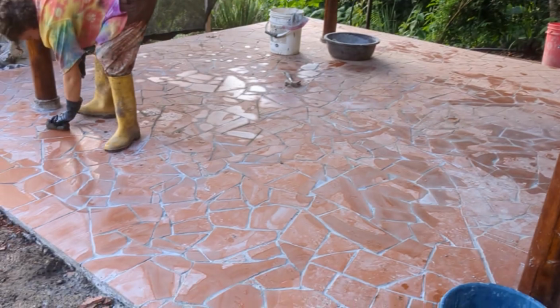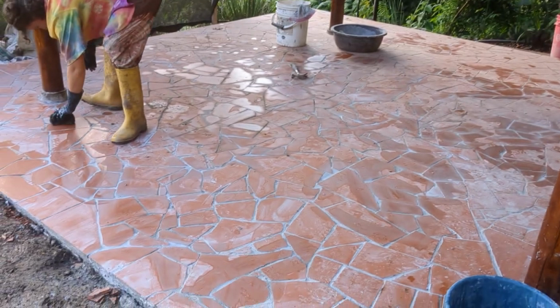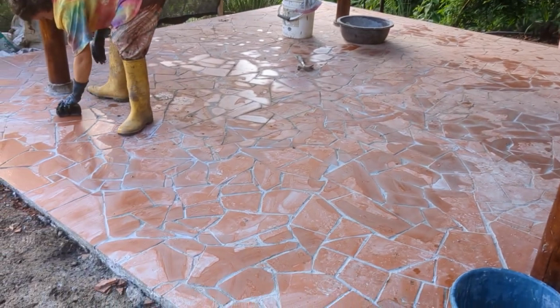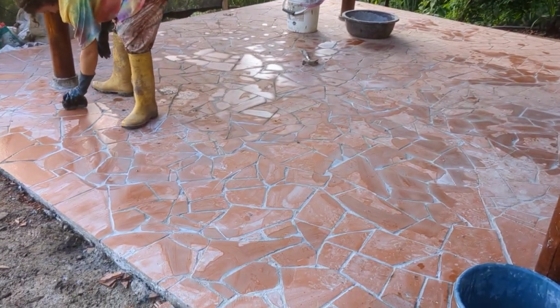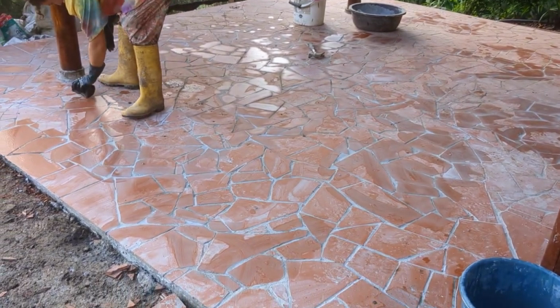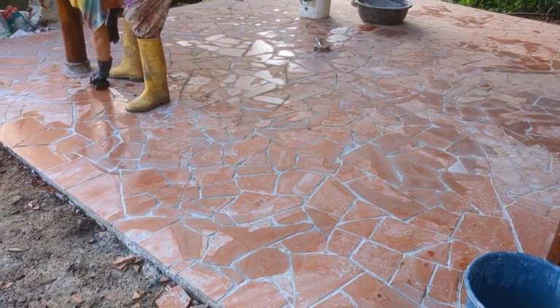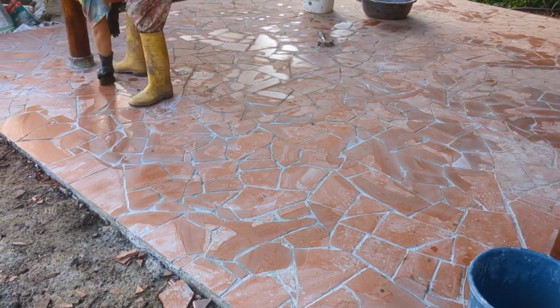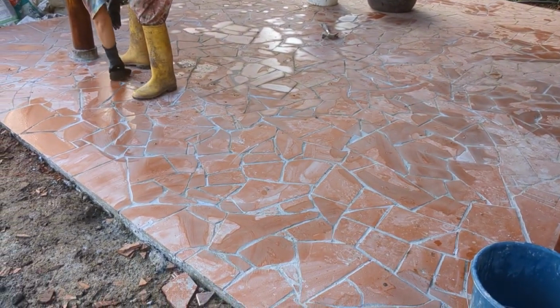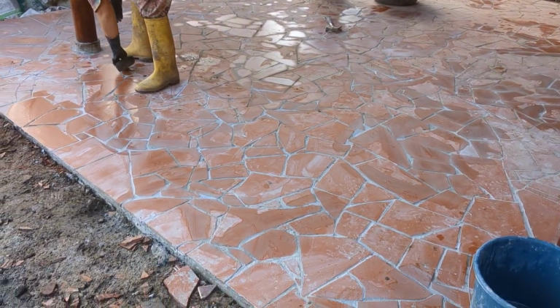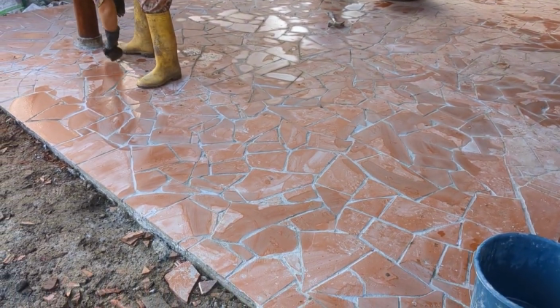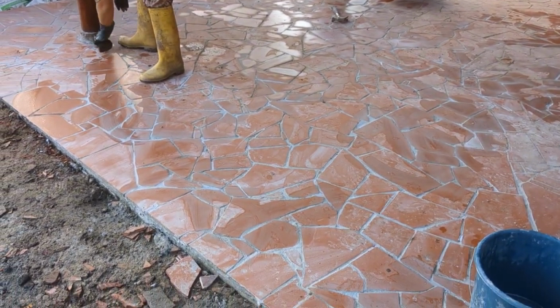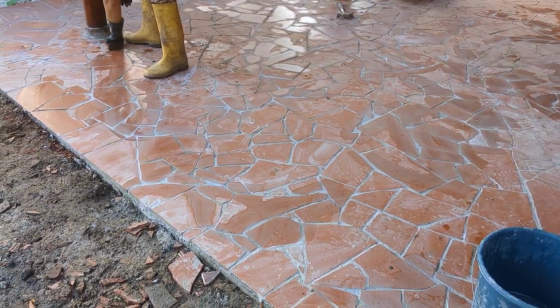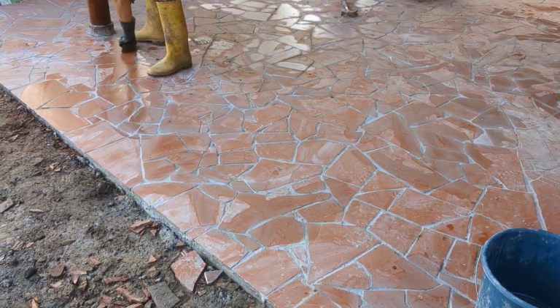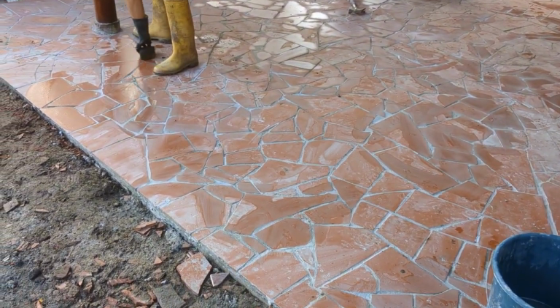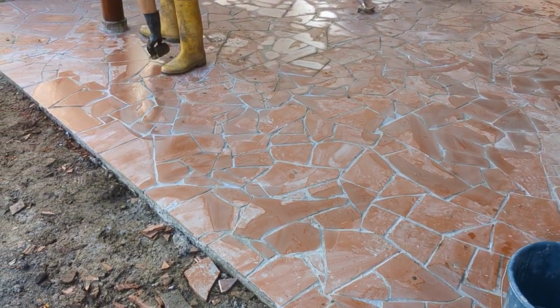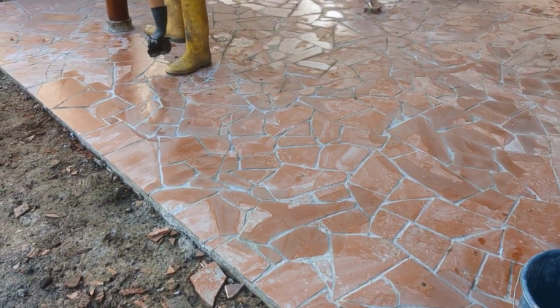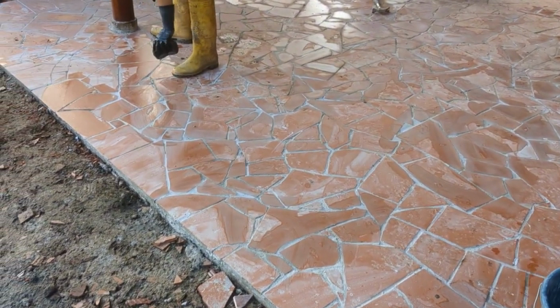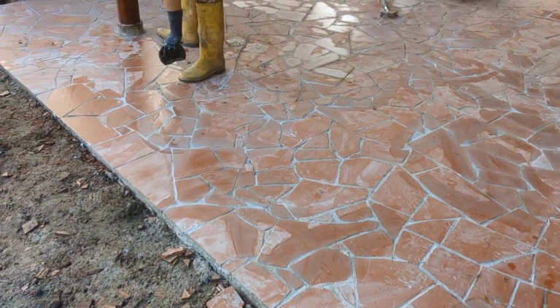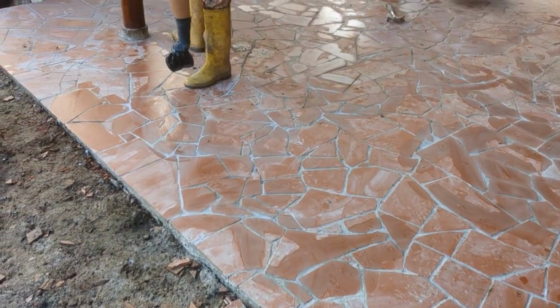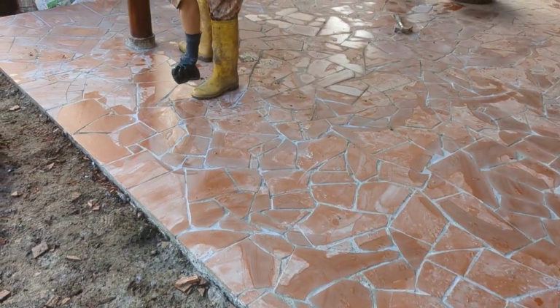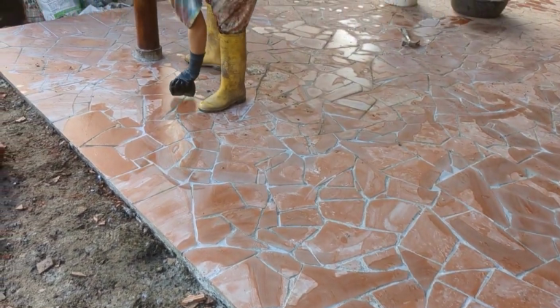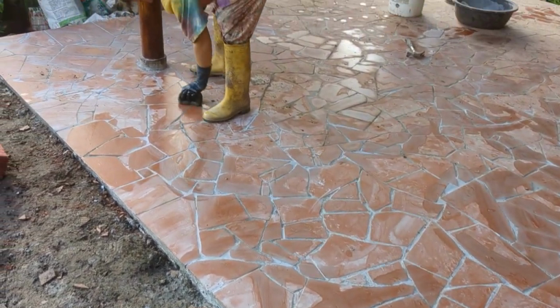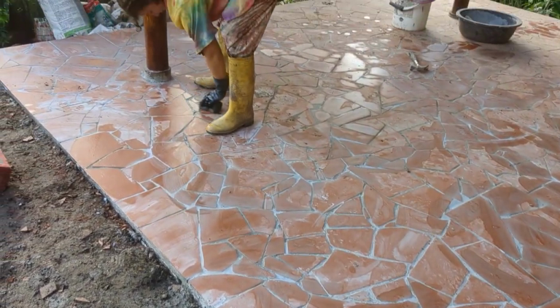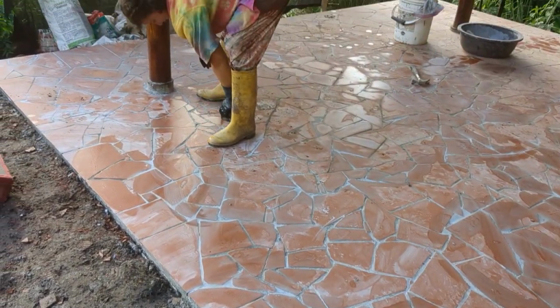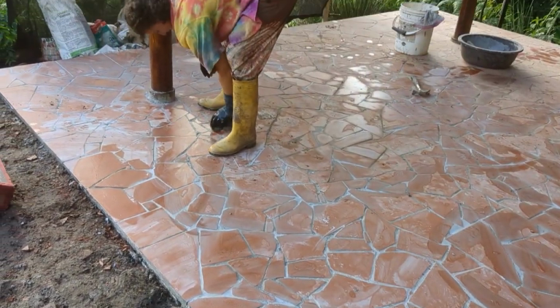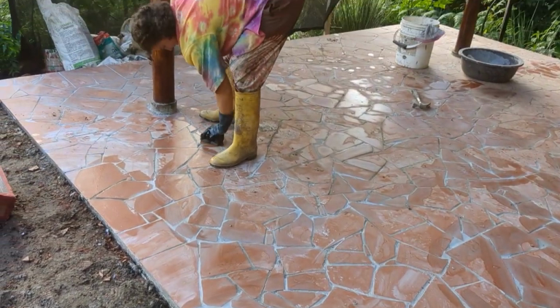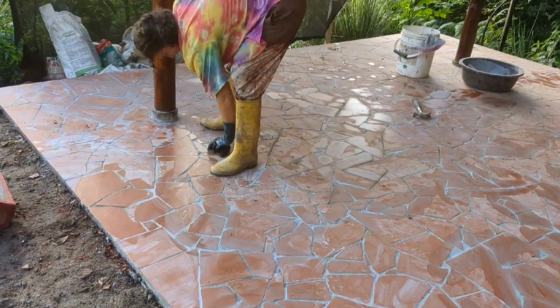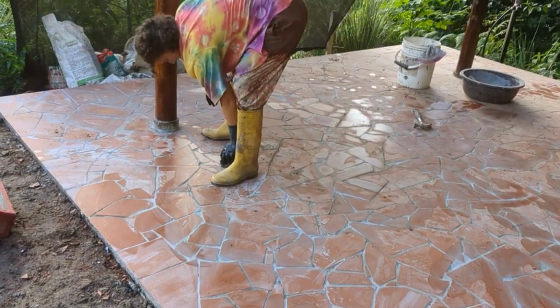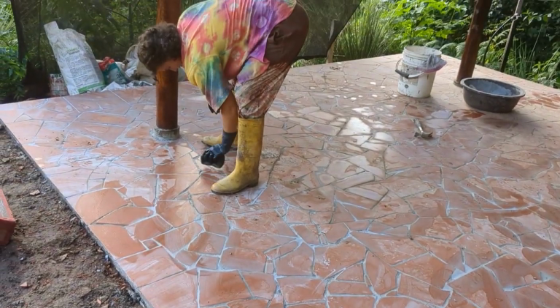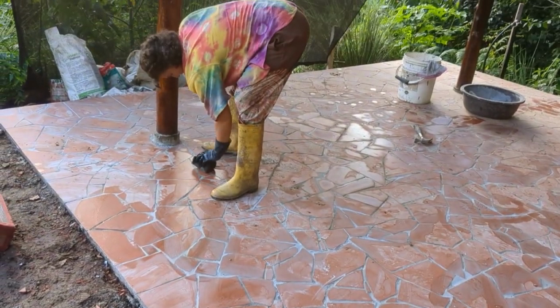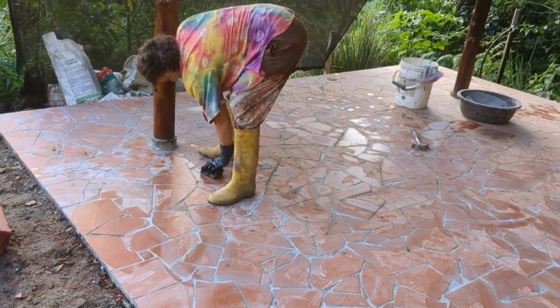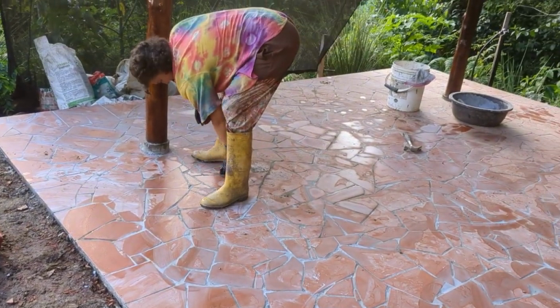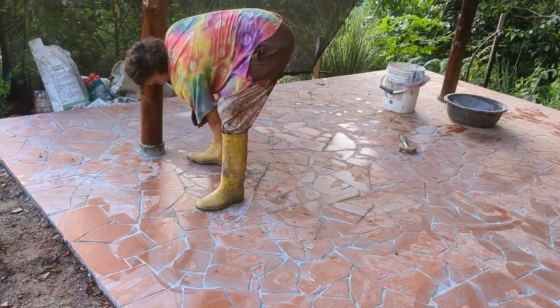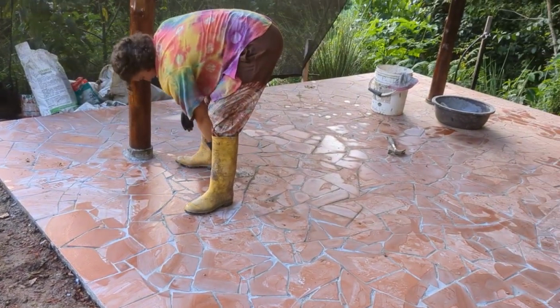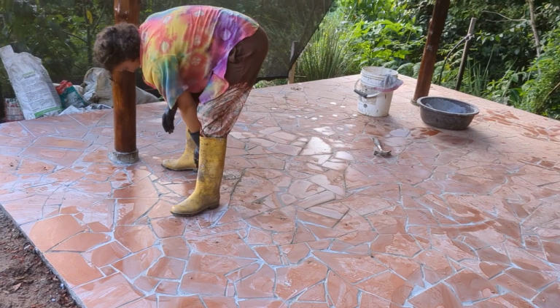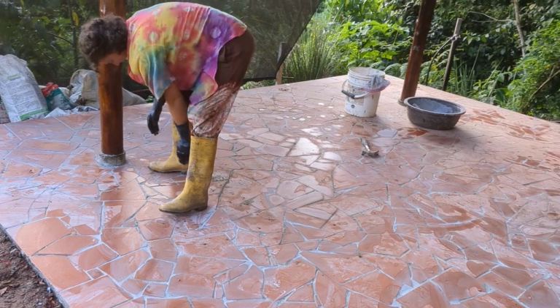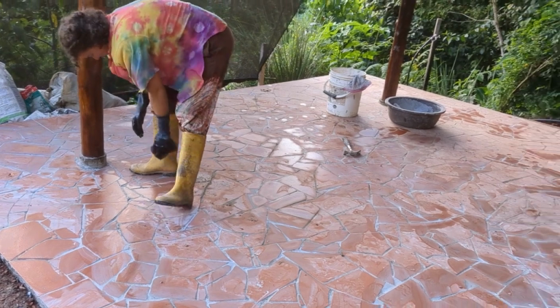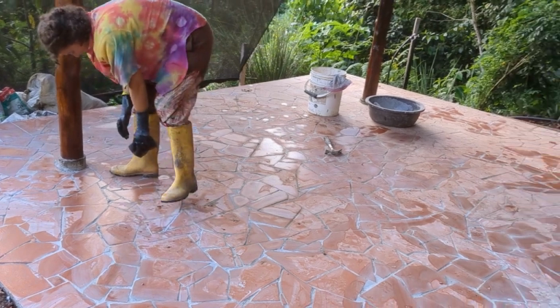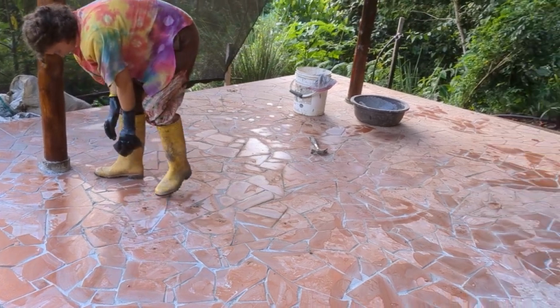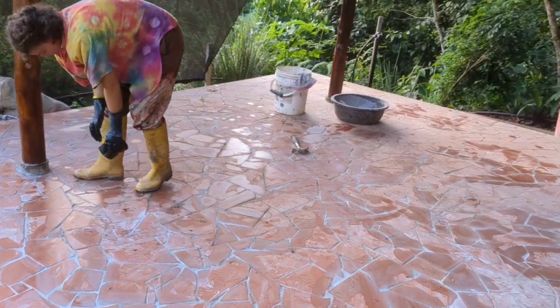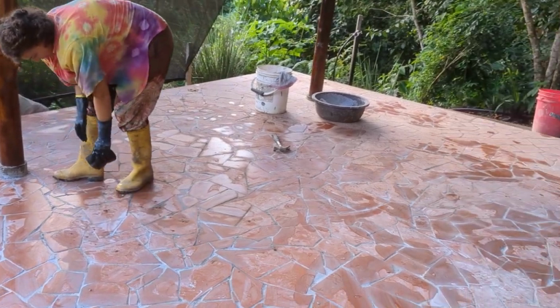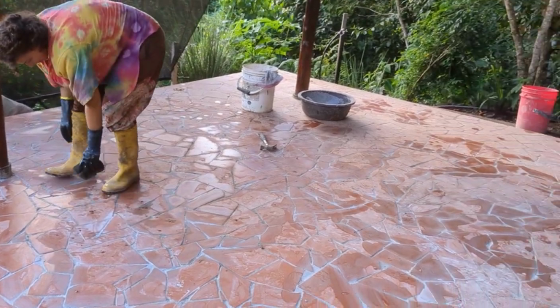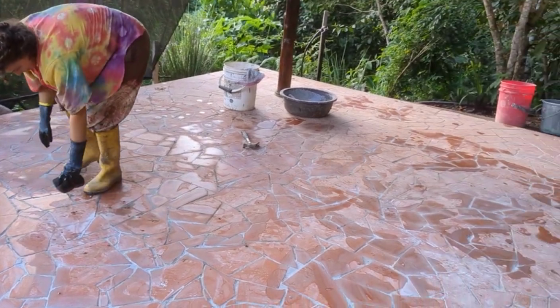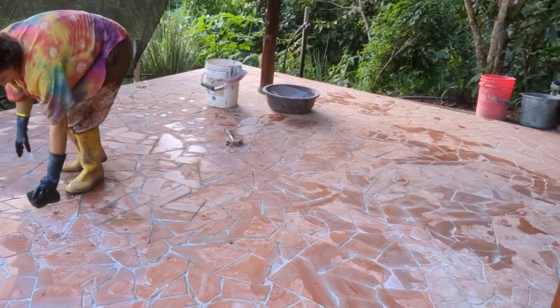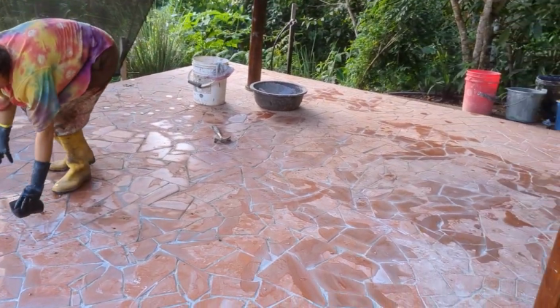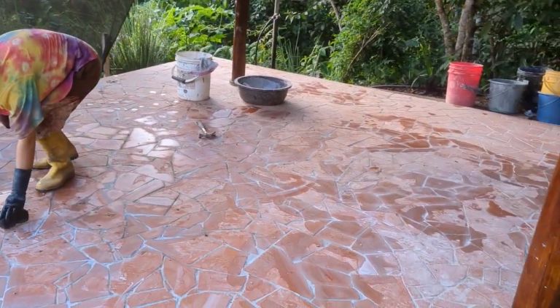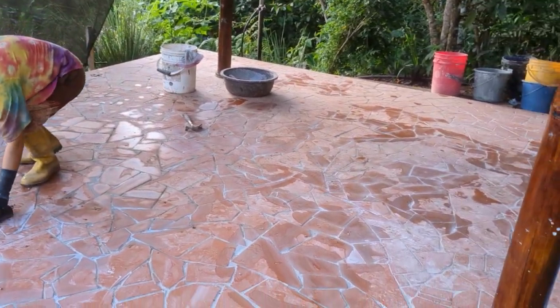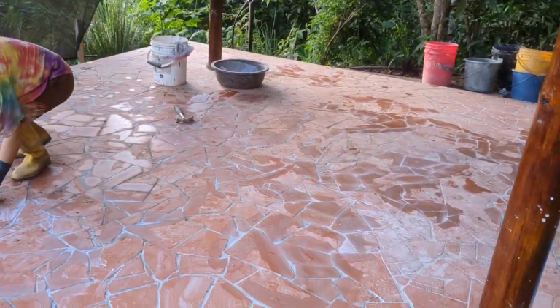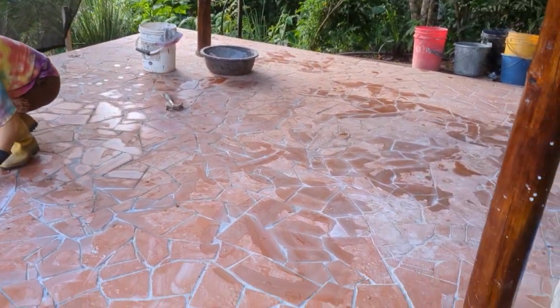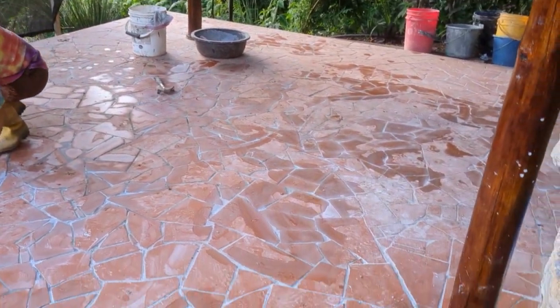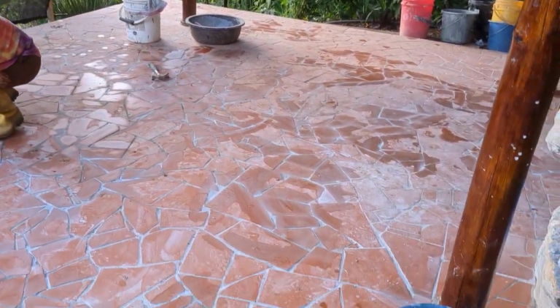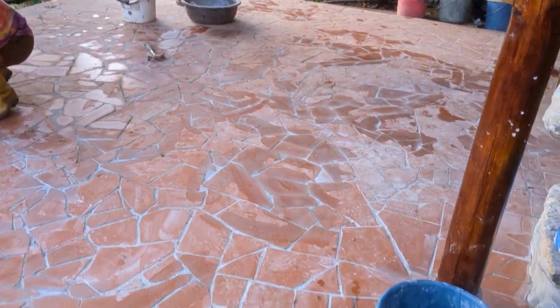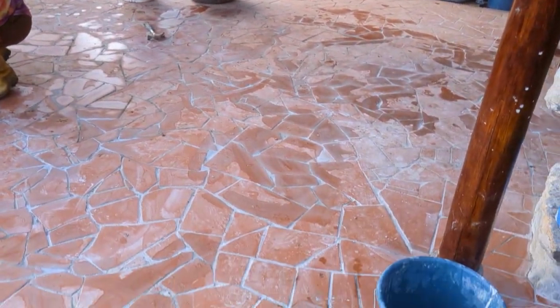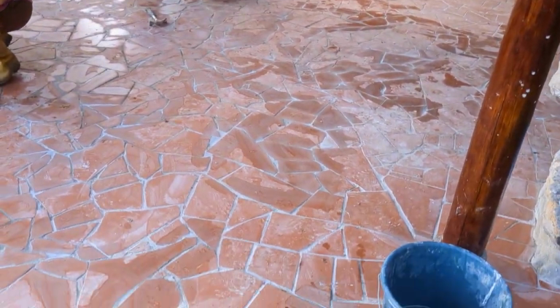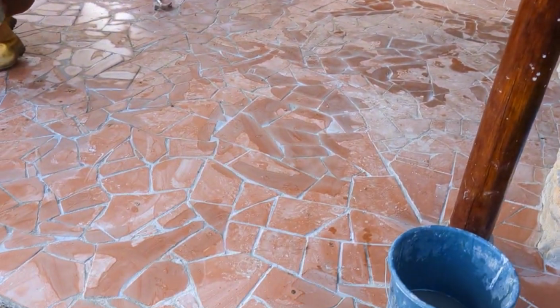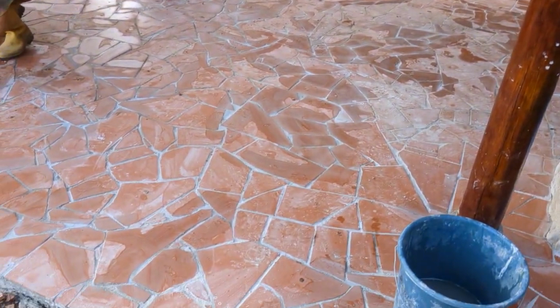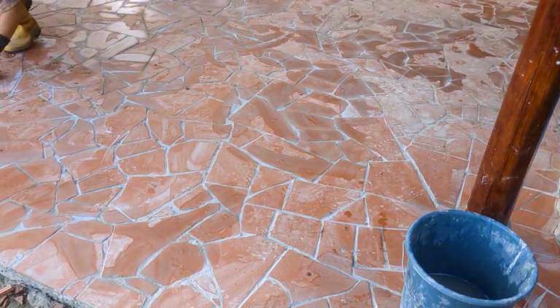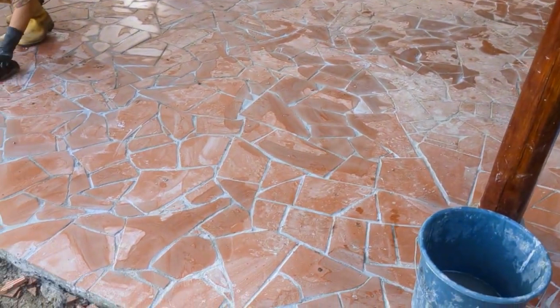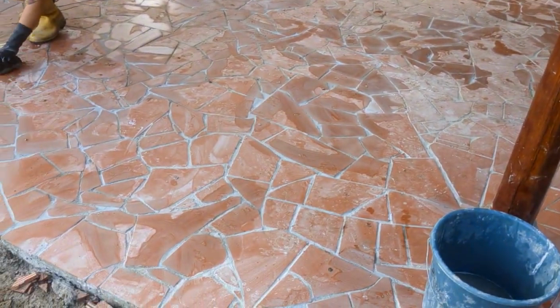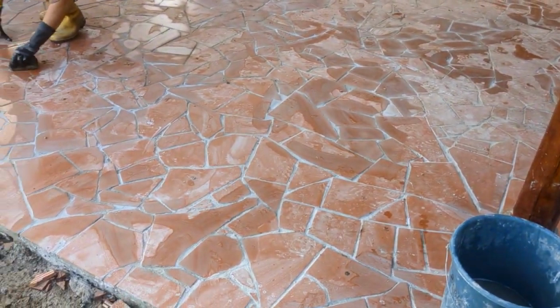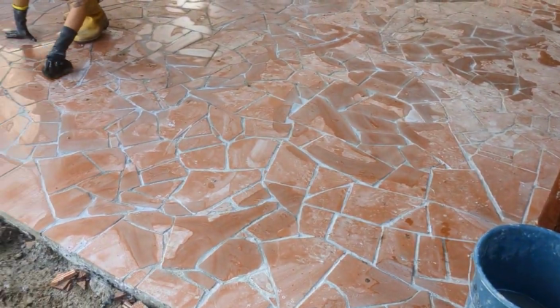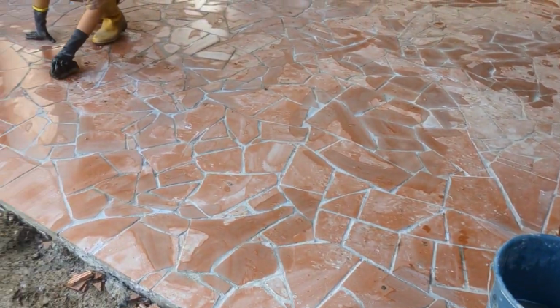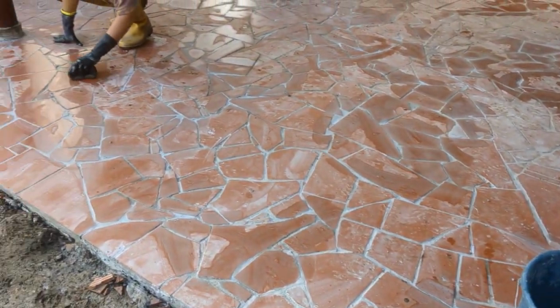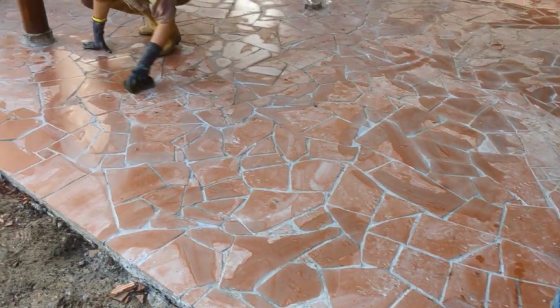Okay, now we've filled it in and cleaned it. We'll clean it again tomorrow. The next stage will be staining.